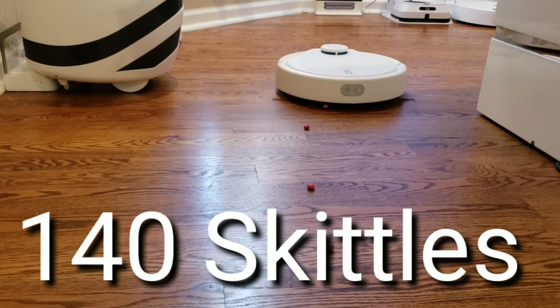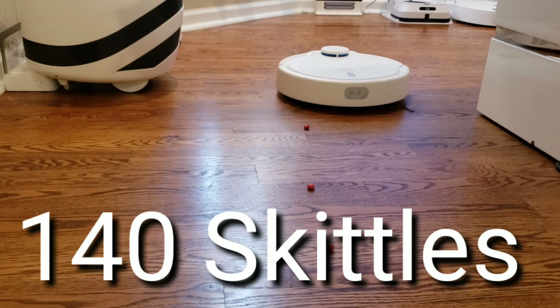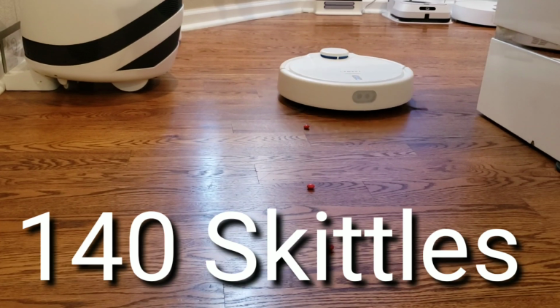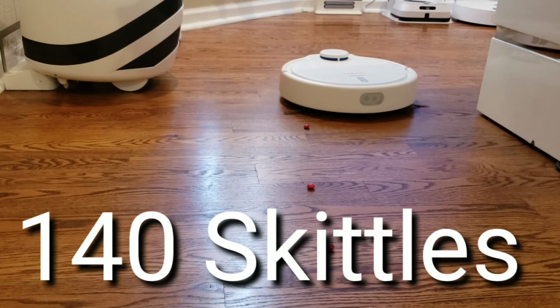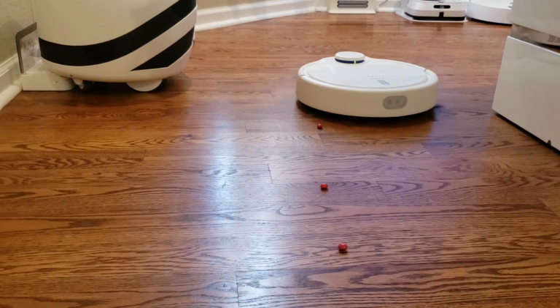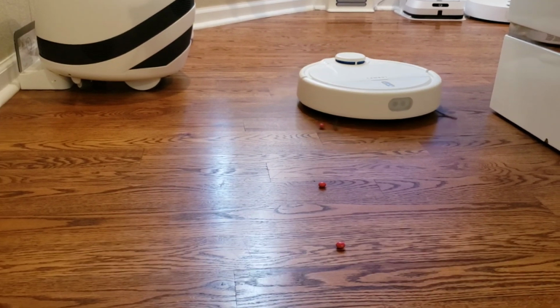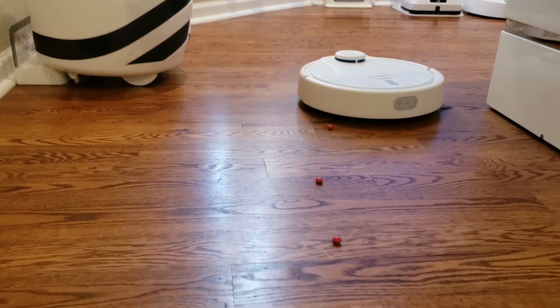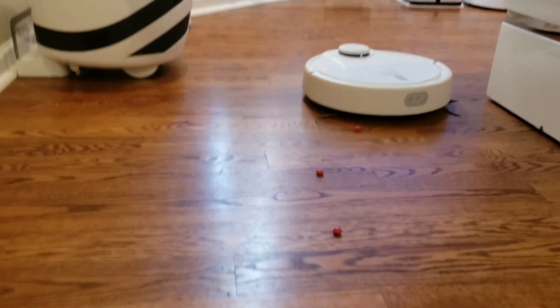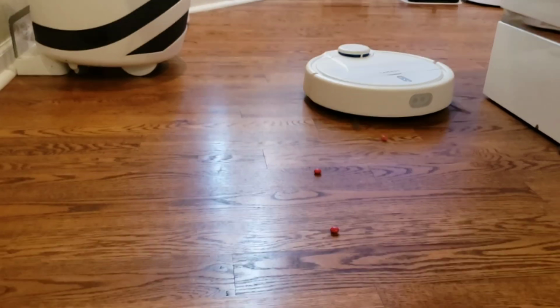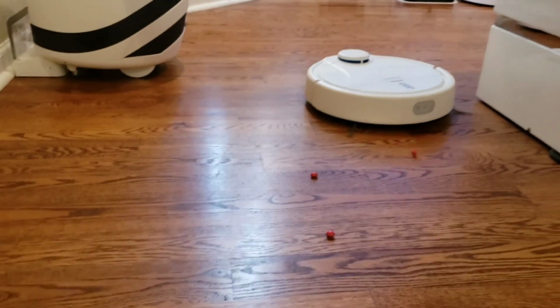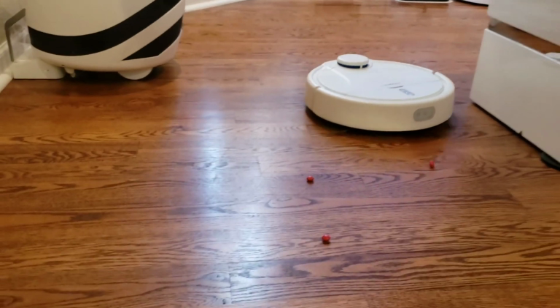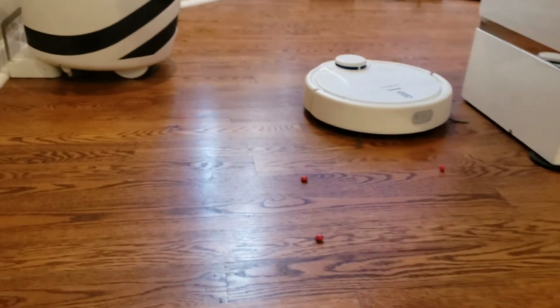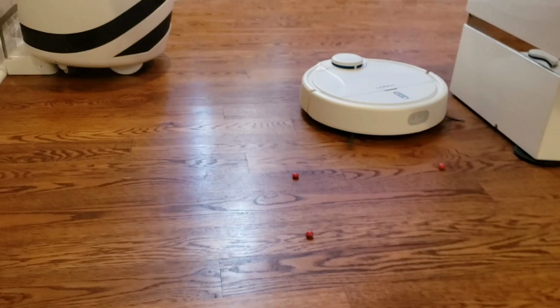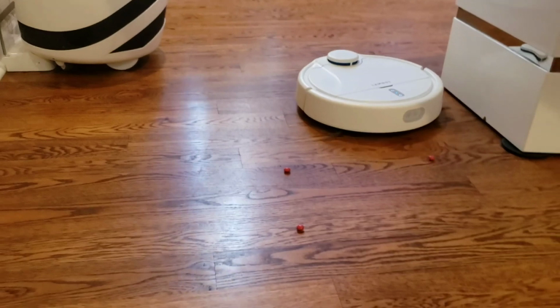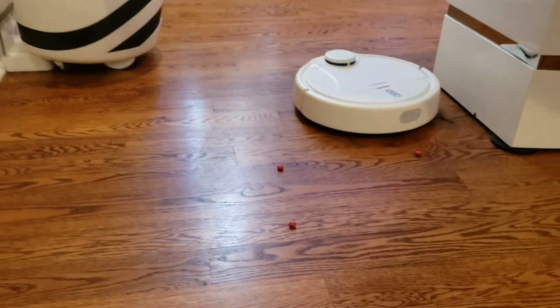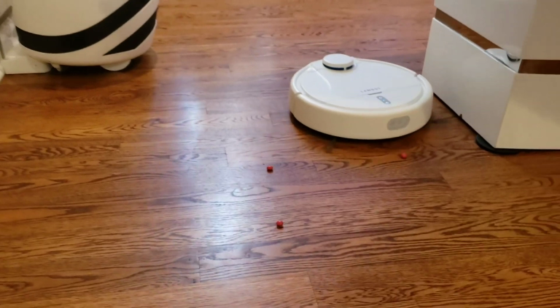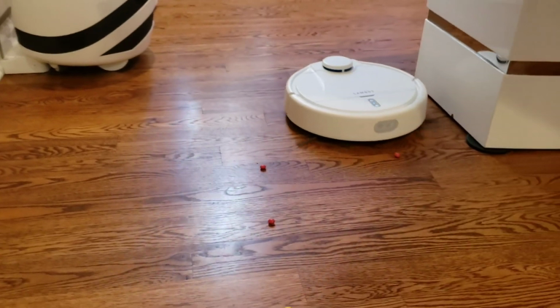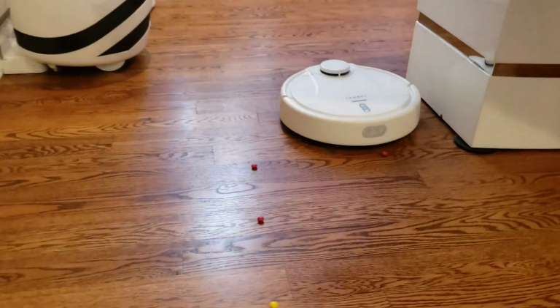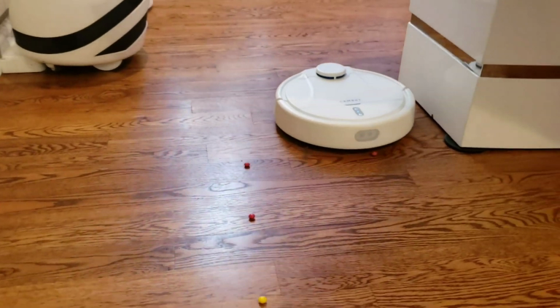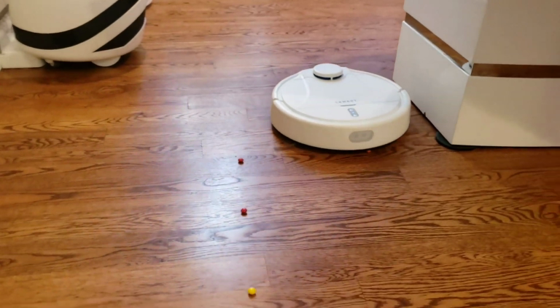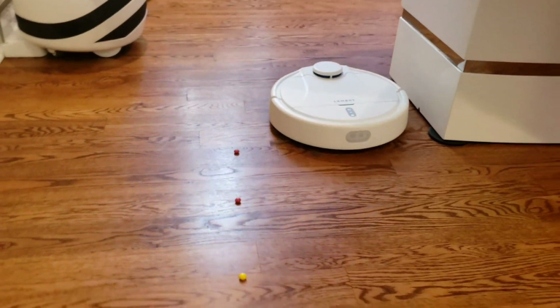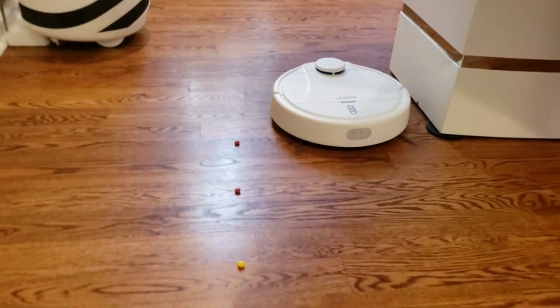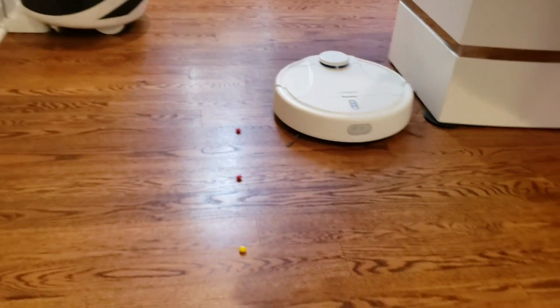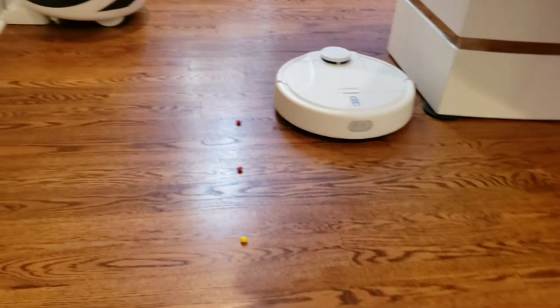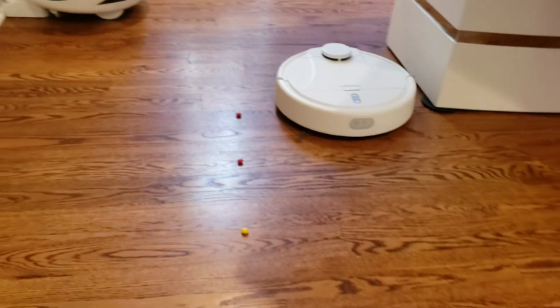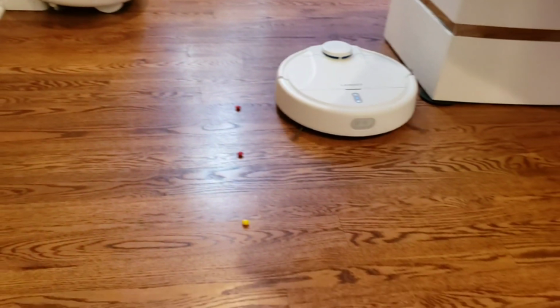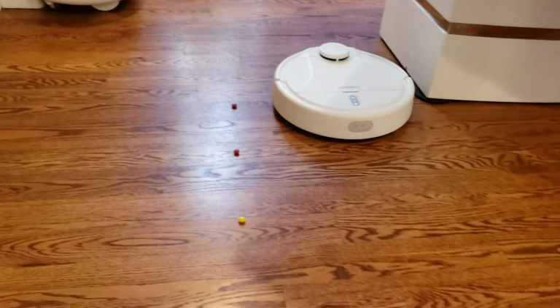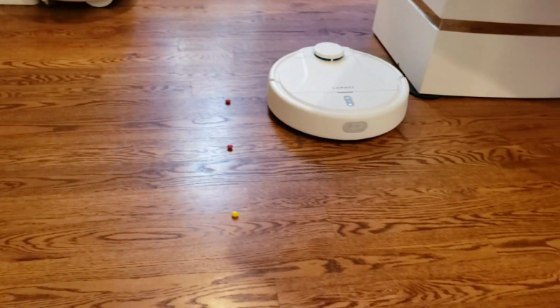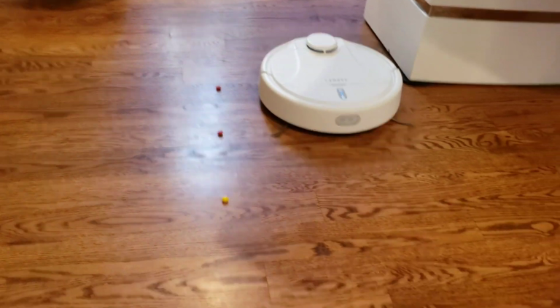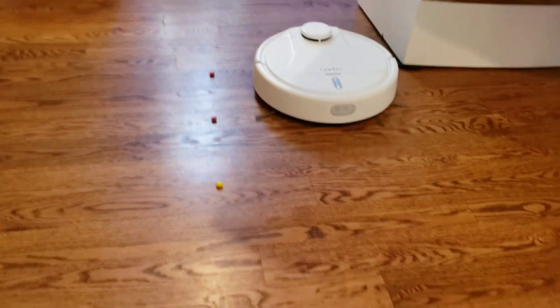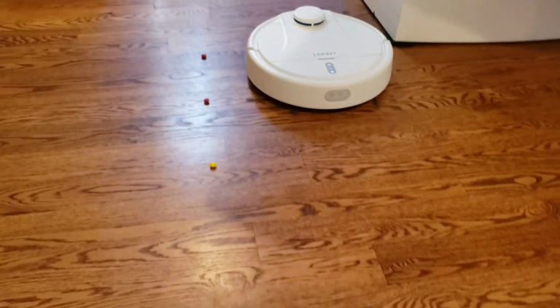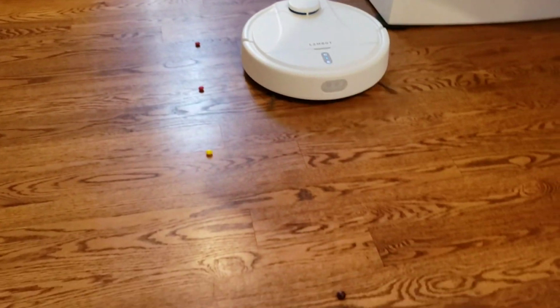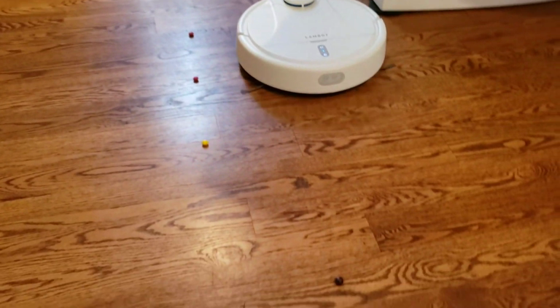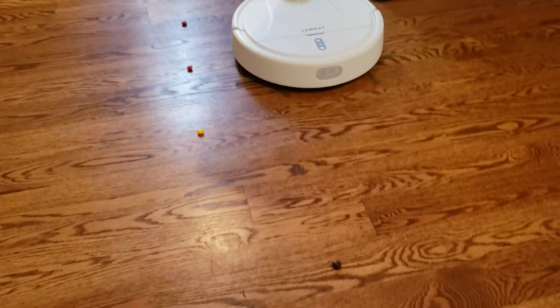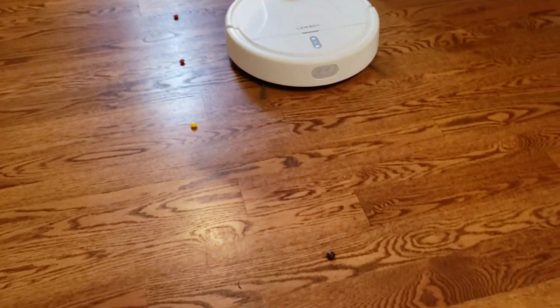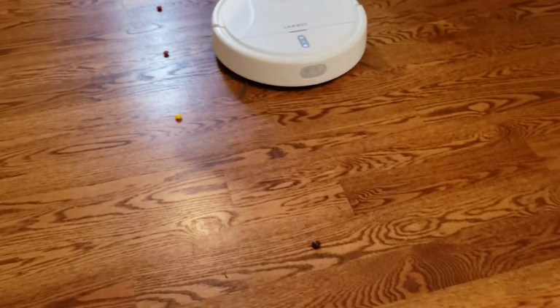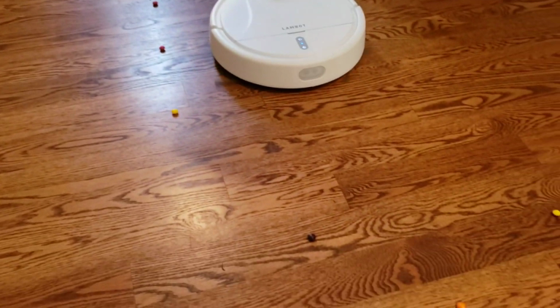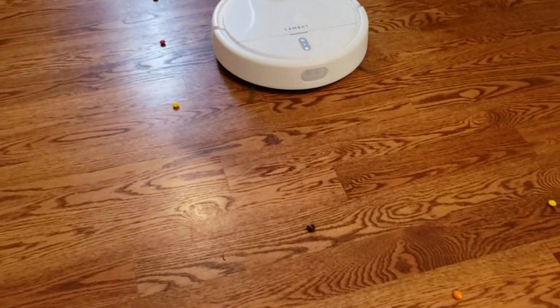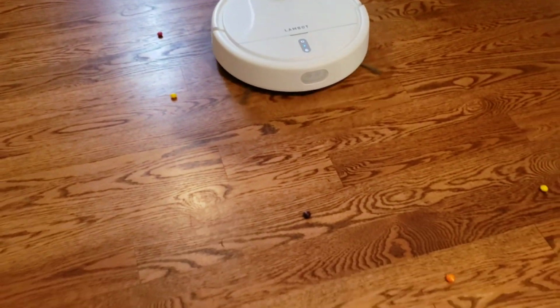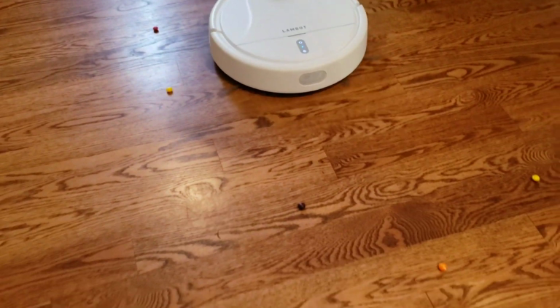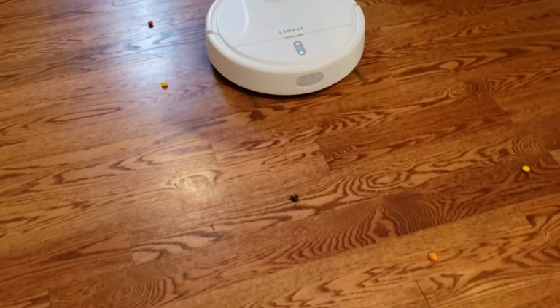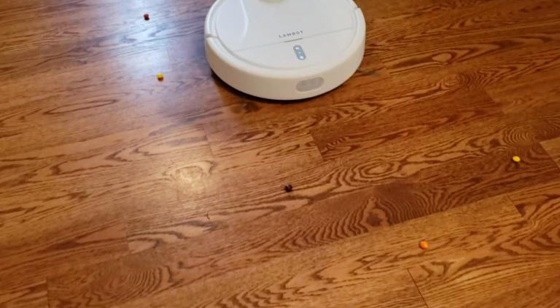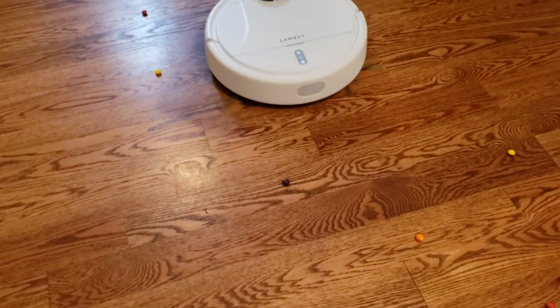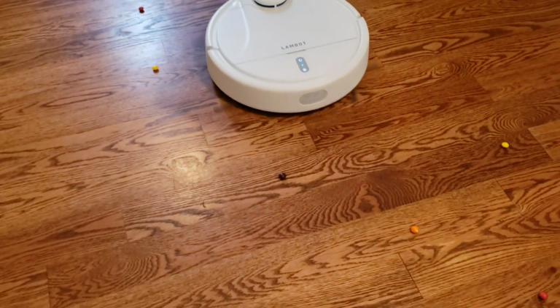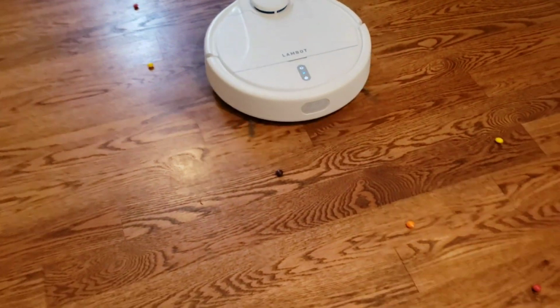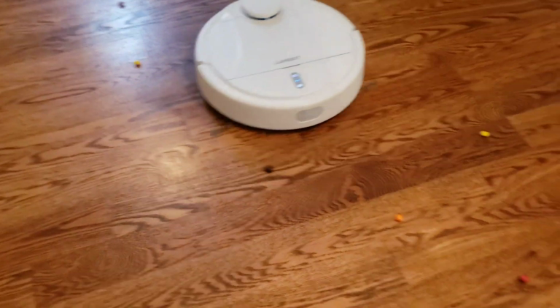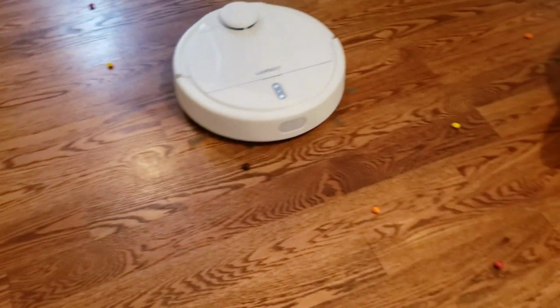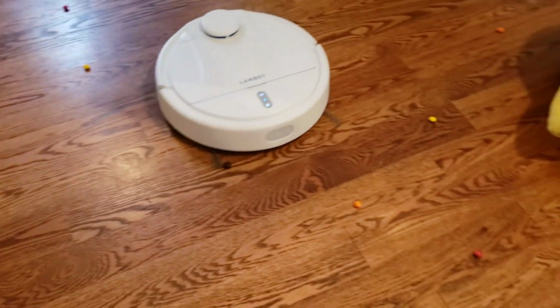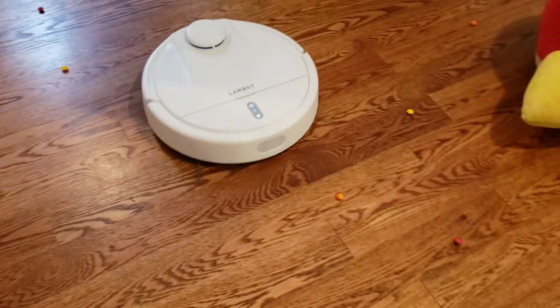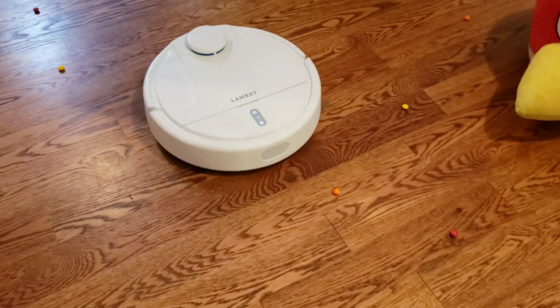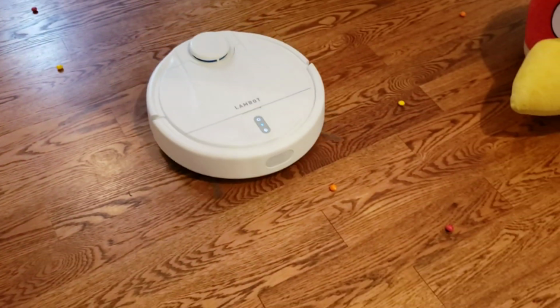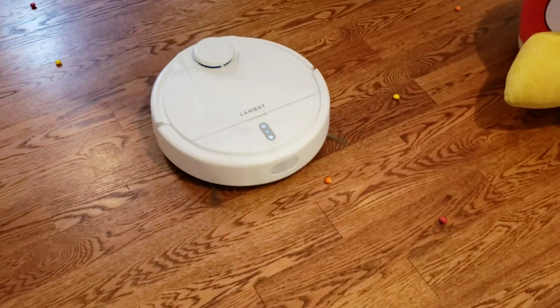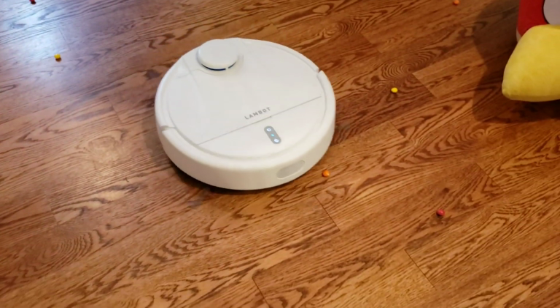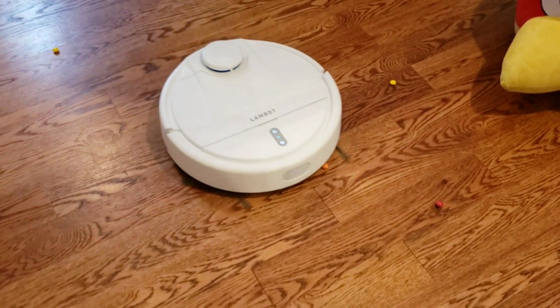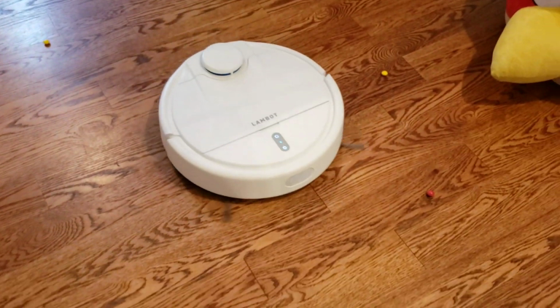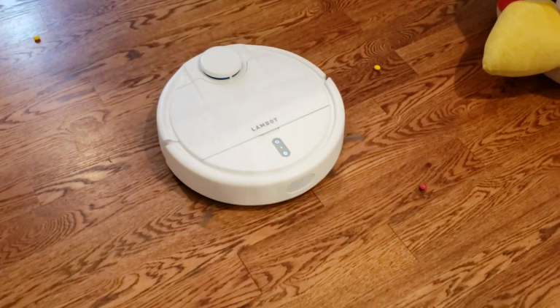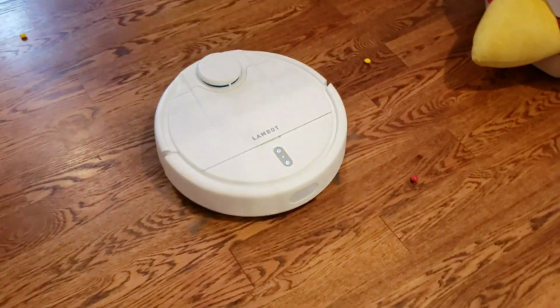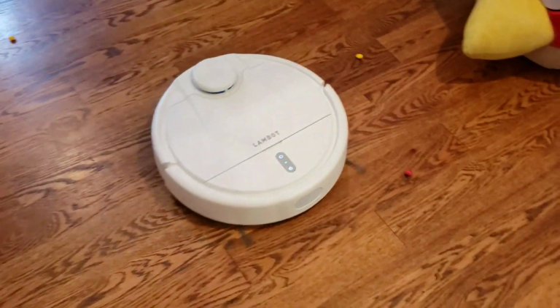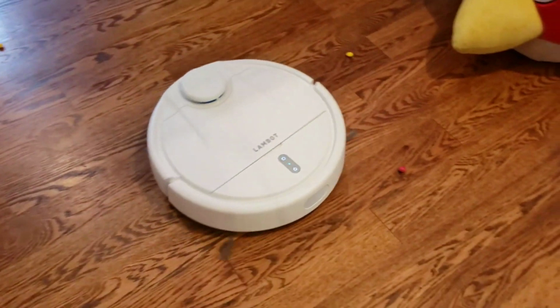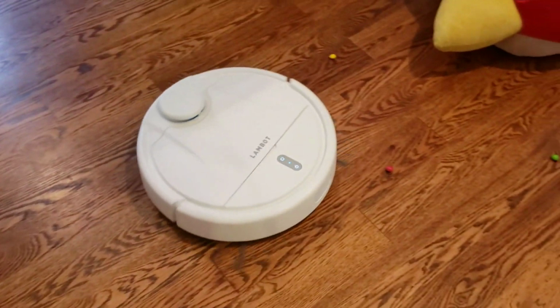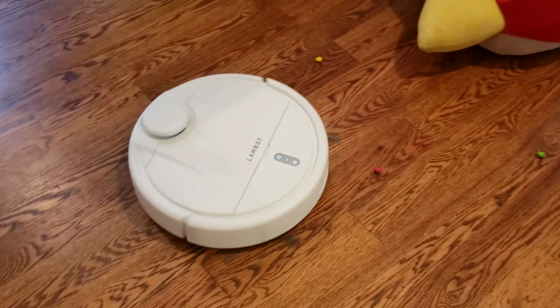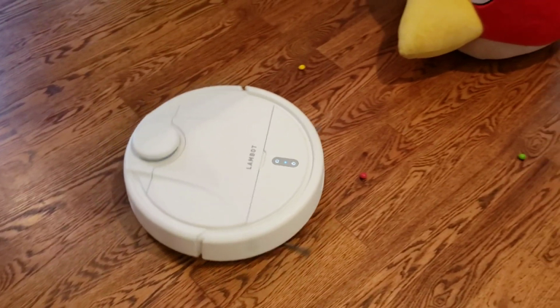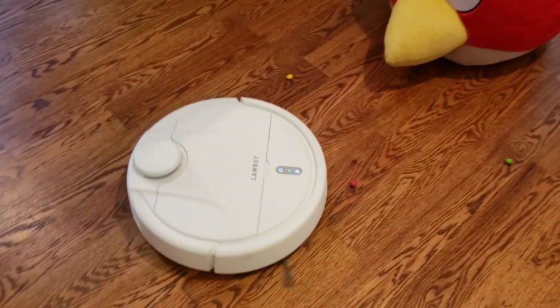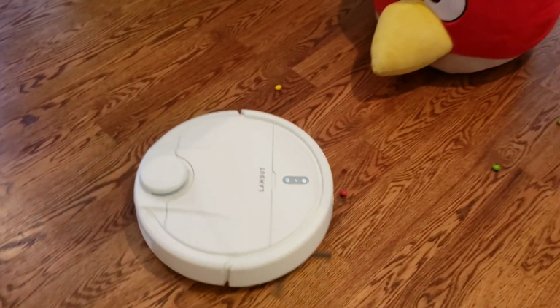The Lambot A1 has no problem picking up medium to large chunks, unlike the Roomba S9 which struggles on the Skittles.